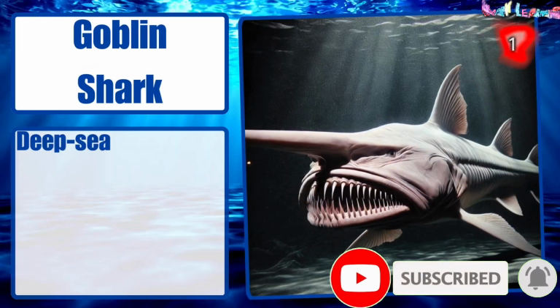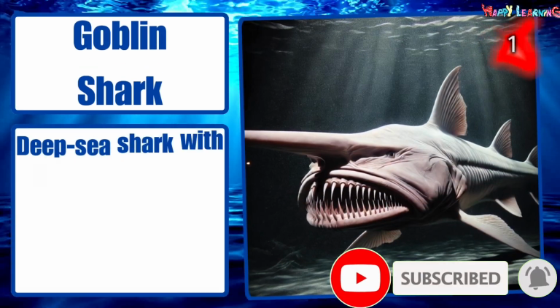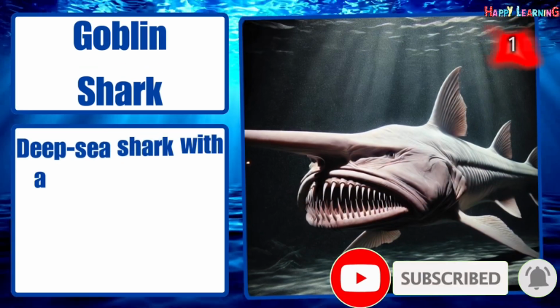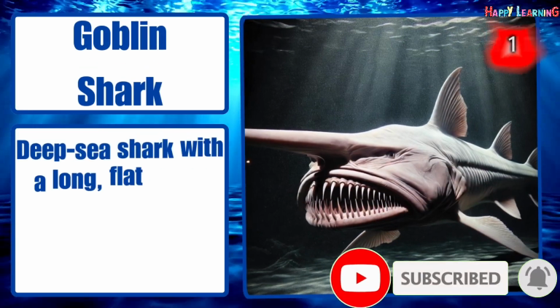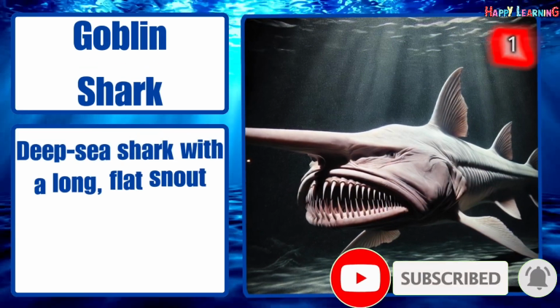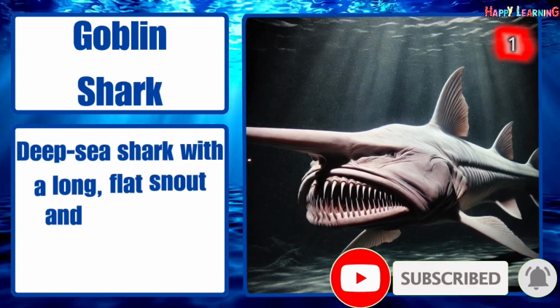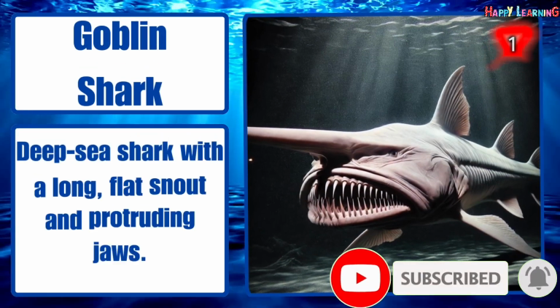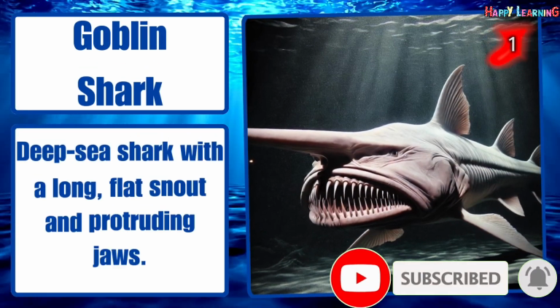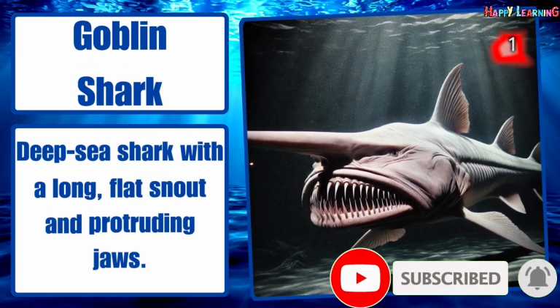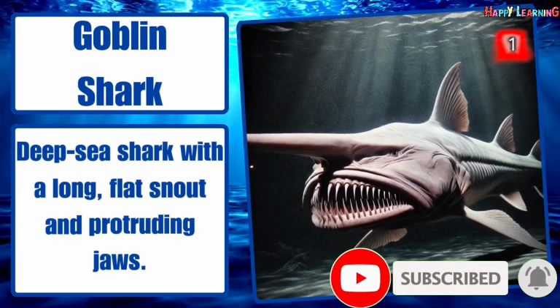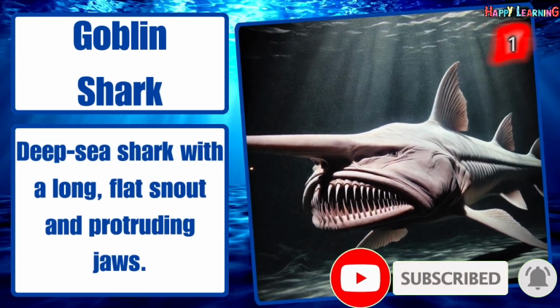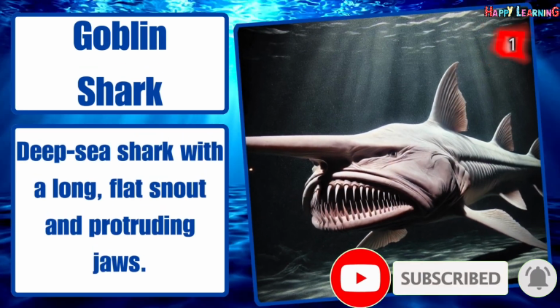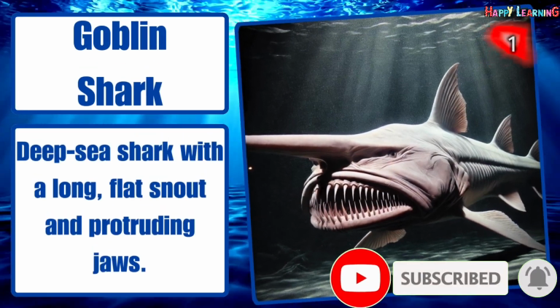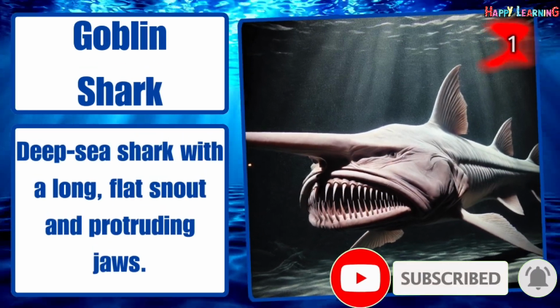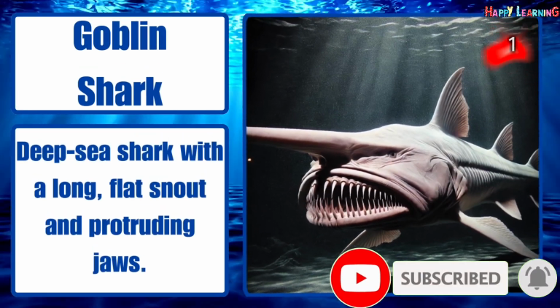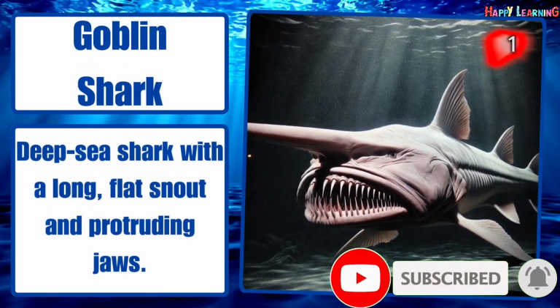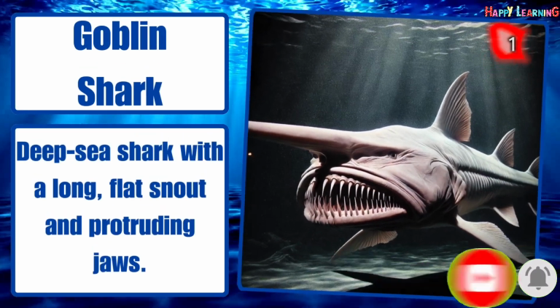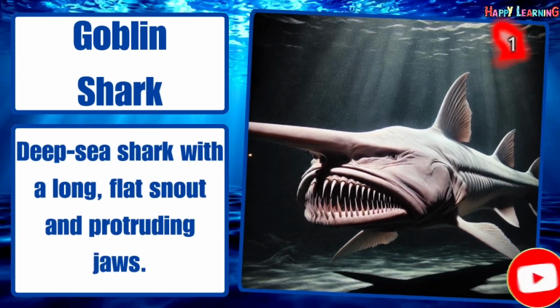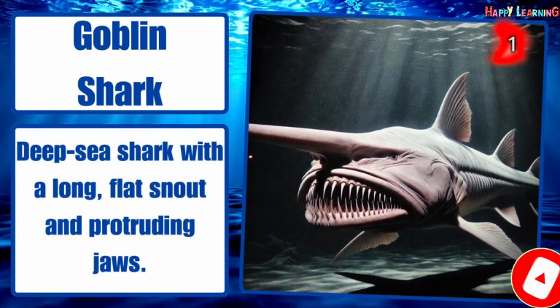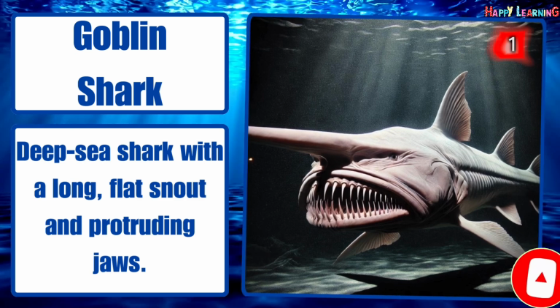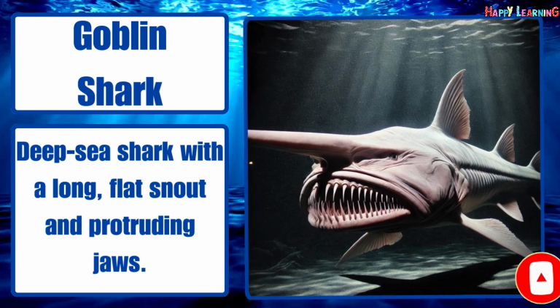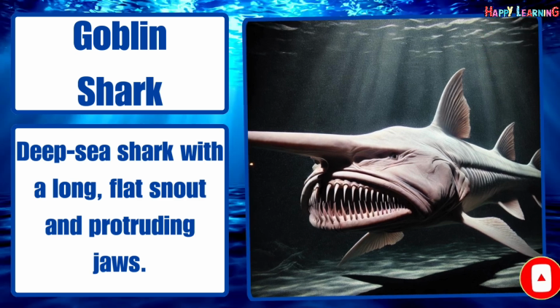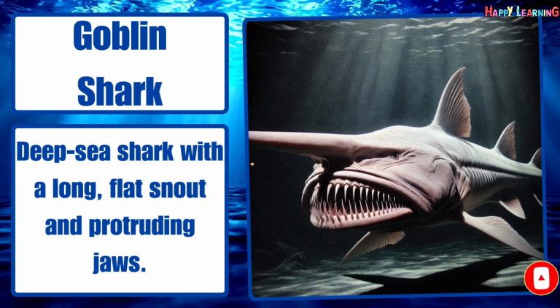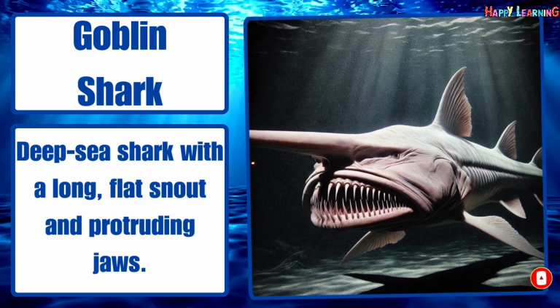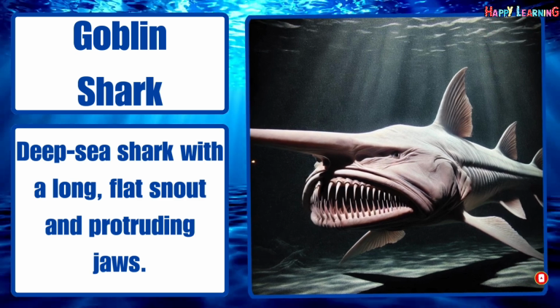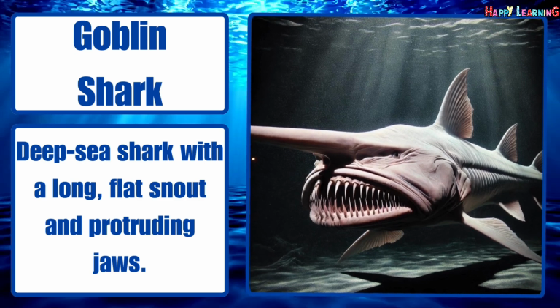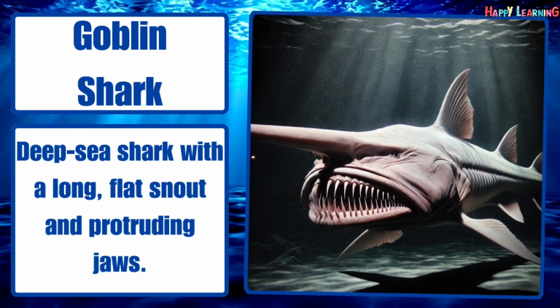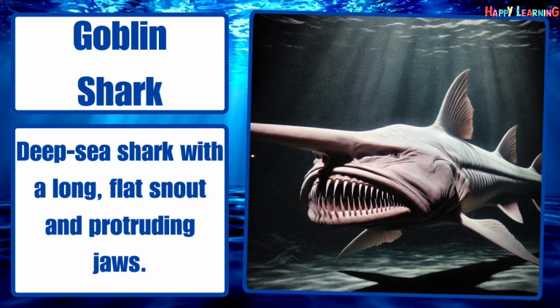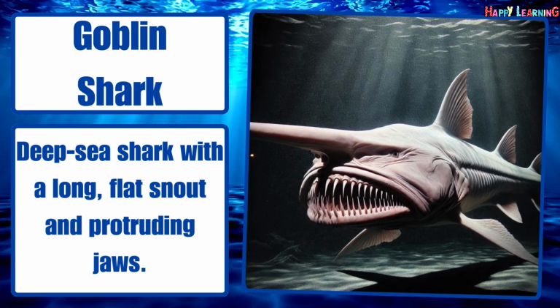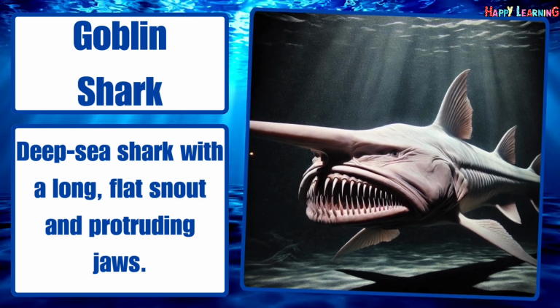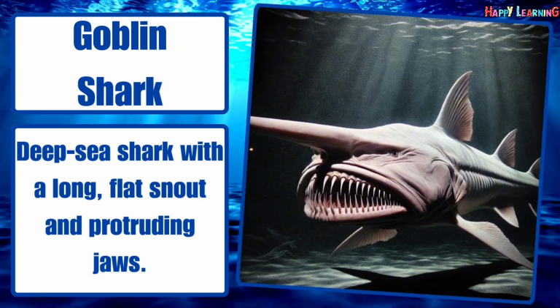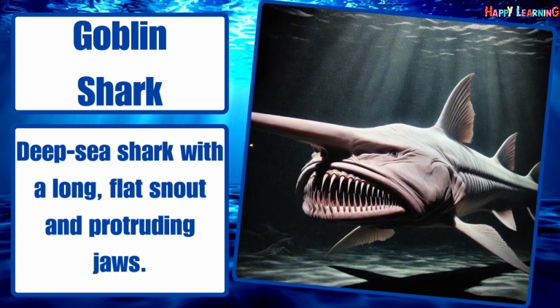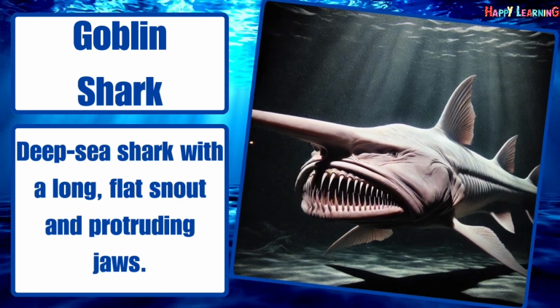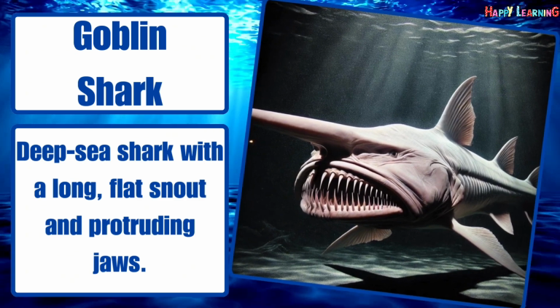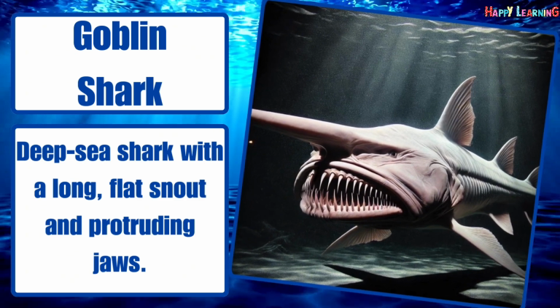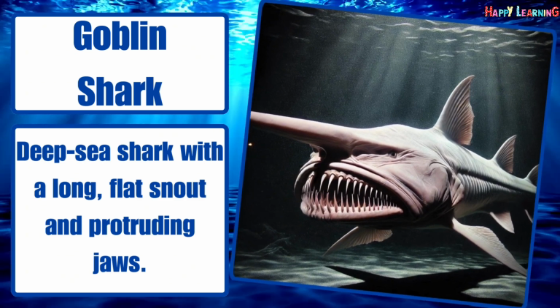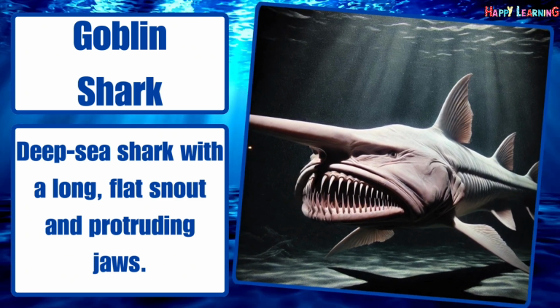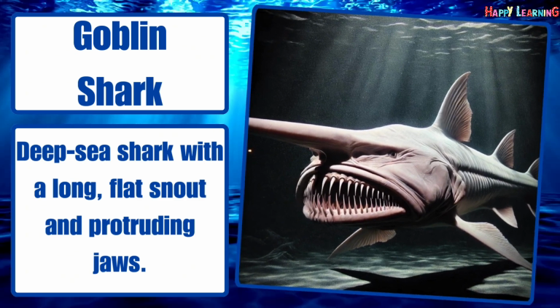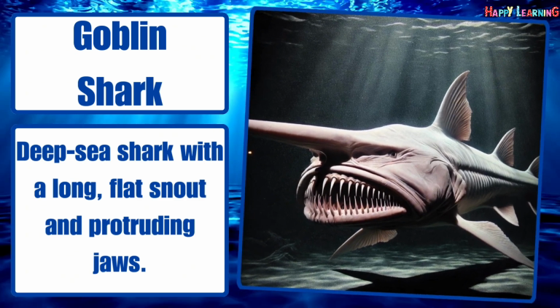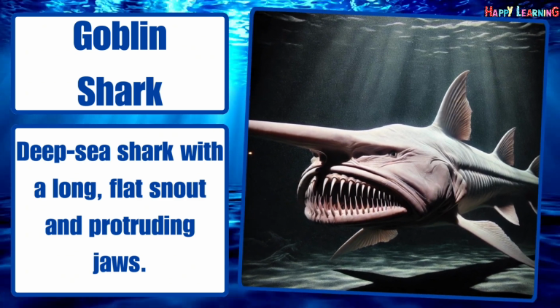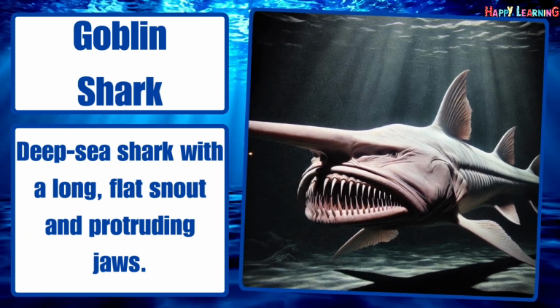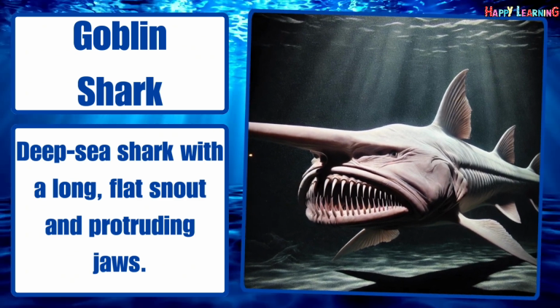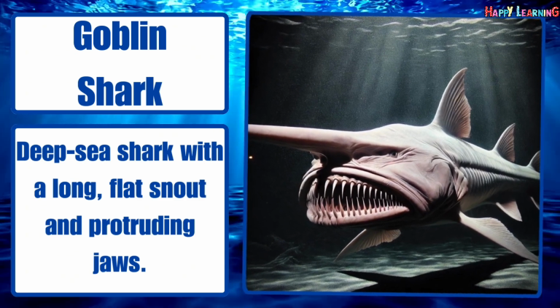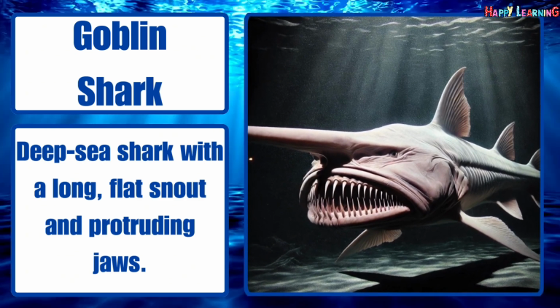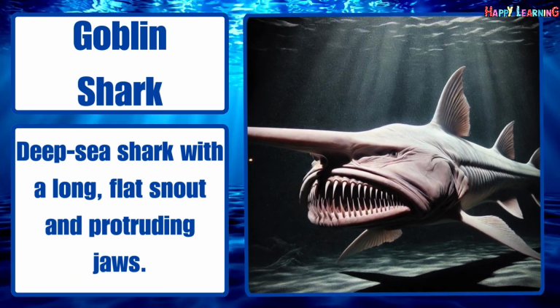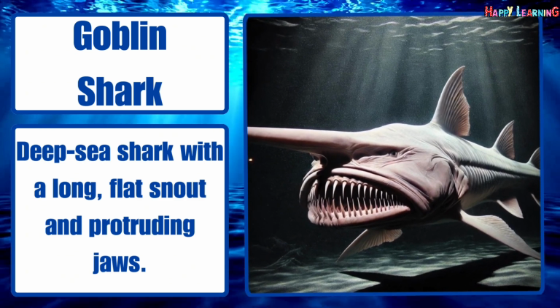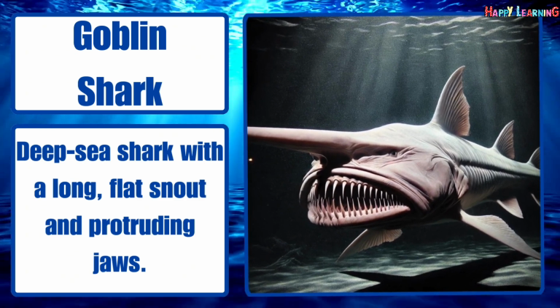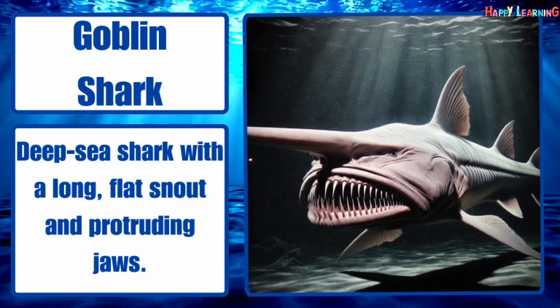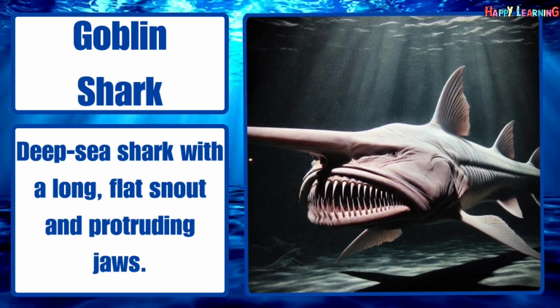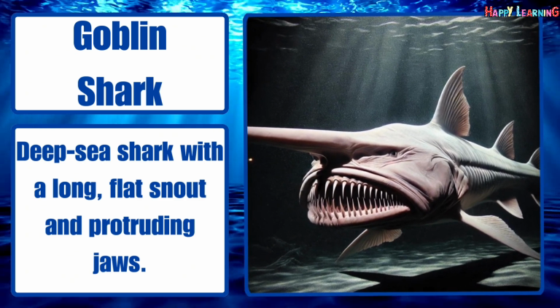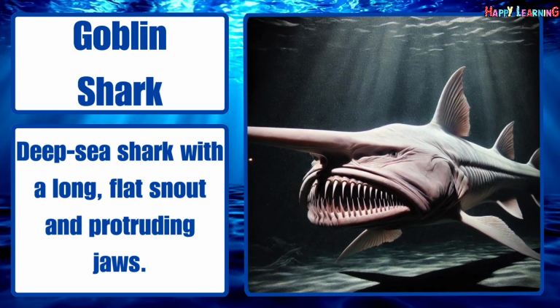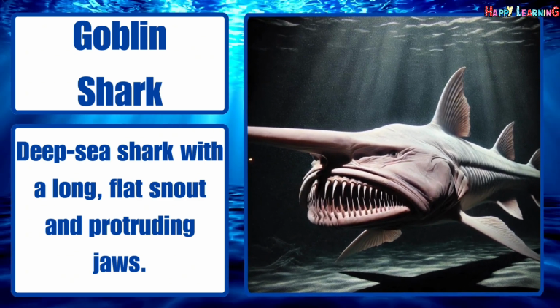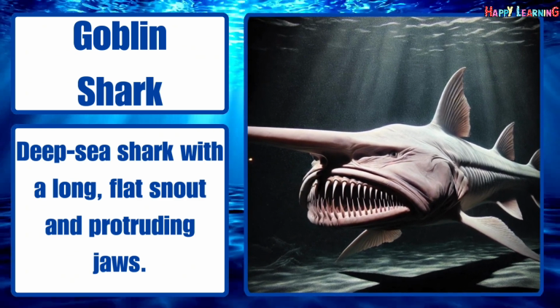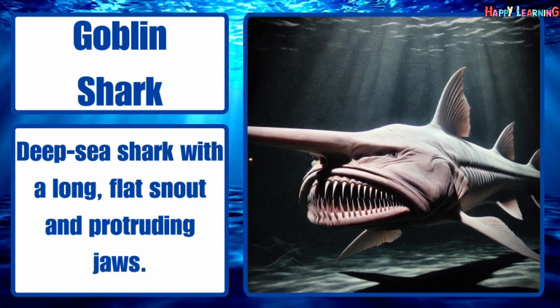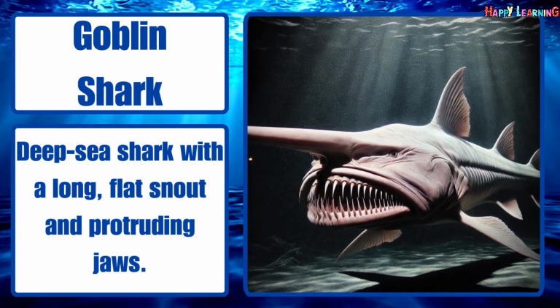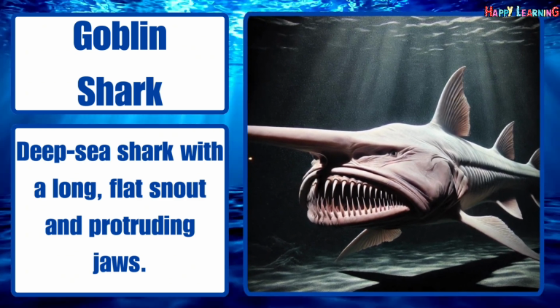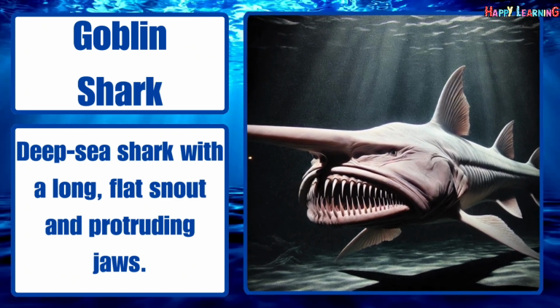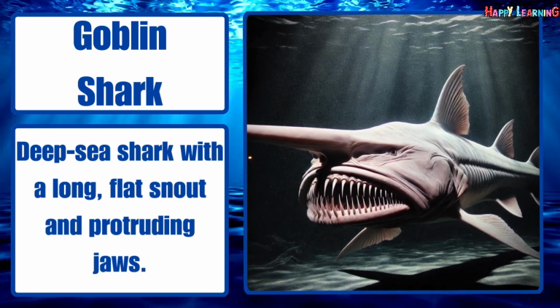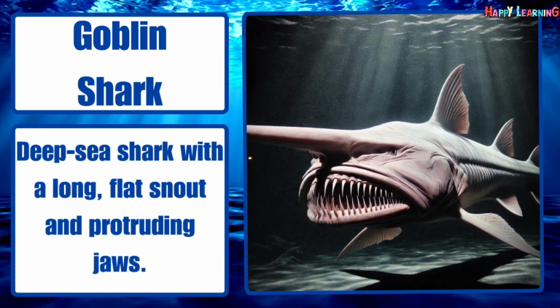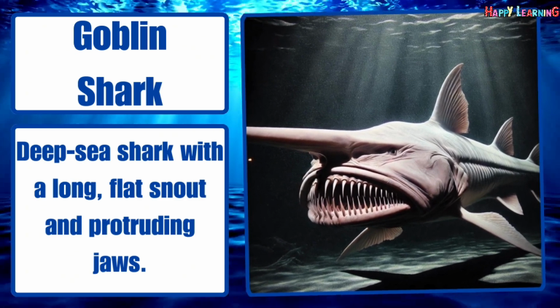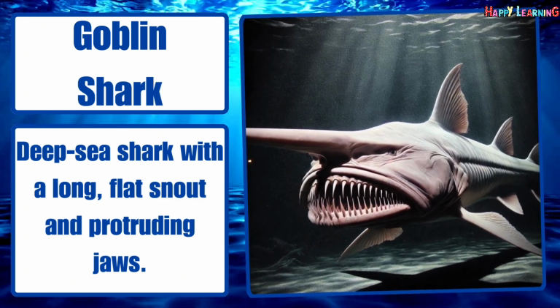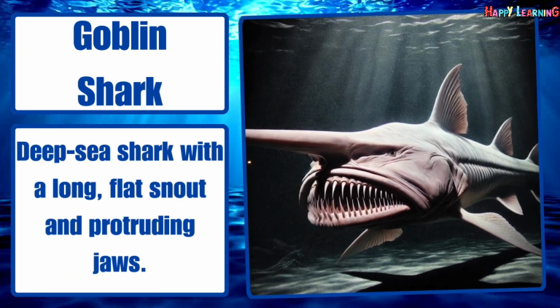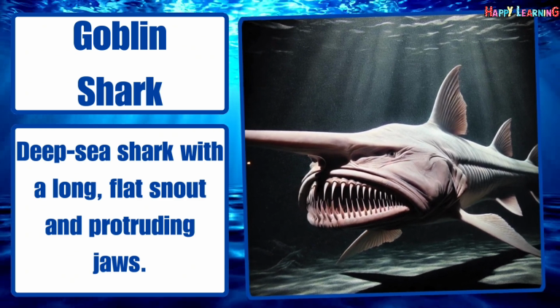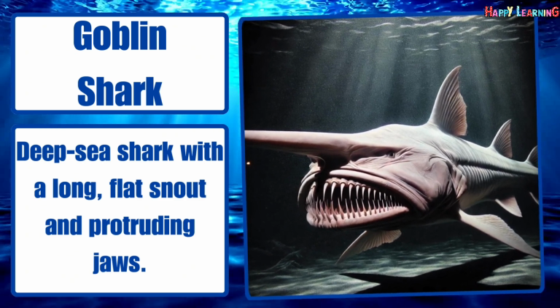Goblin shark. A deep-sea shark with a long, flat snout and protruding jaws.